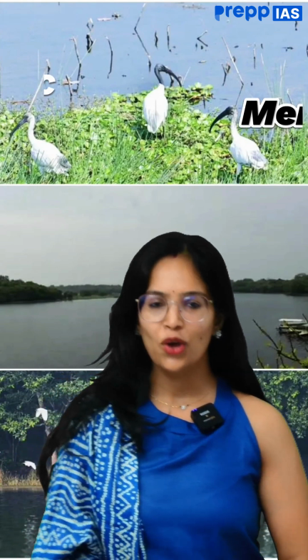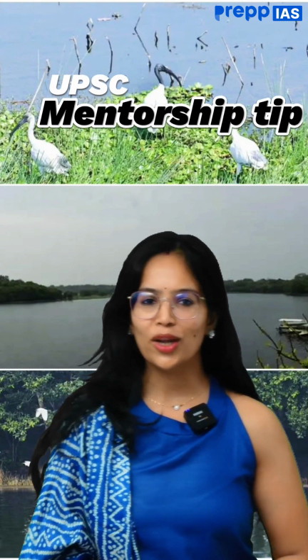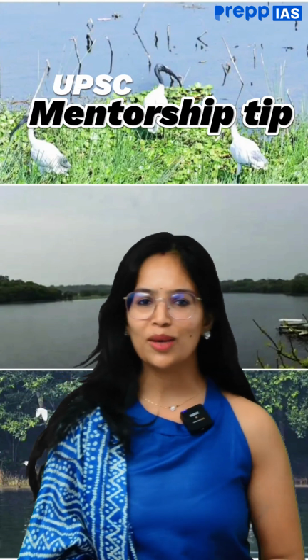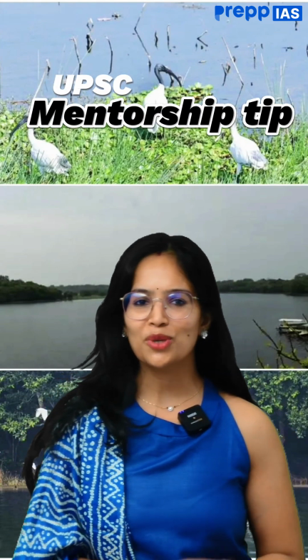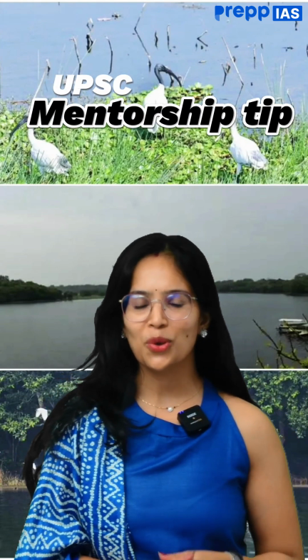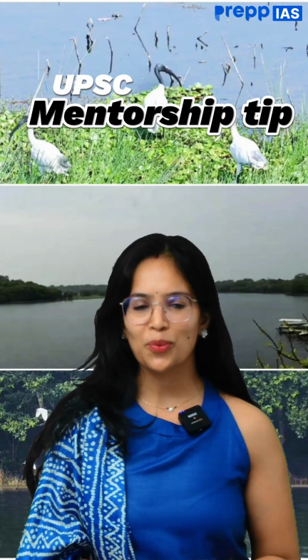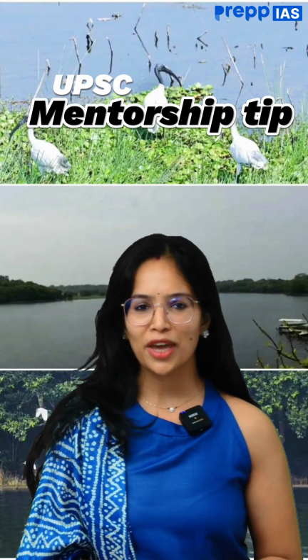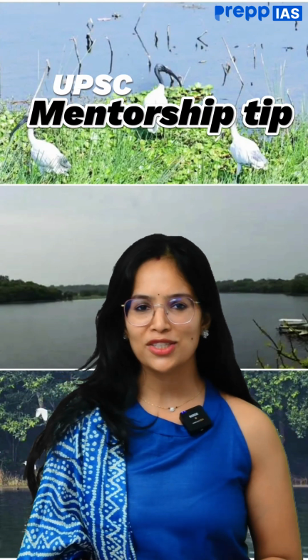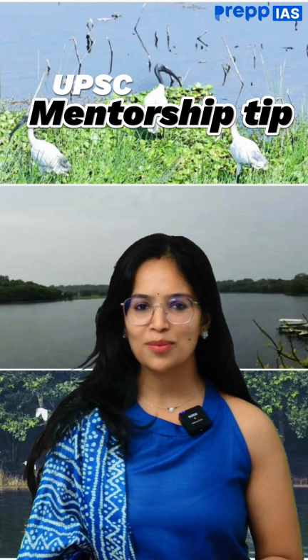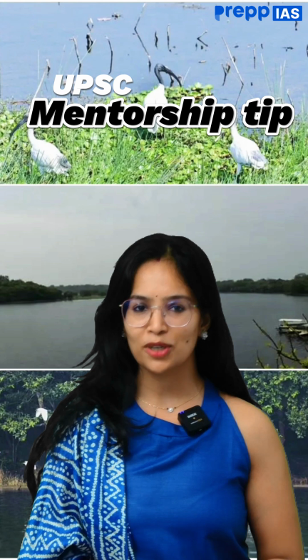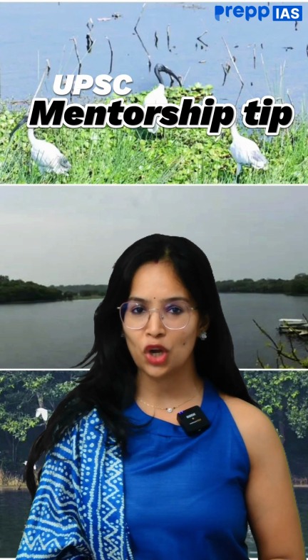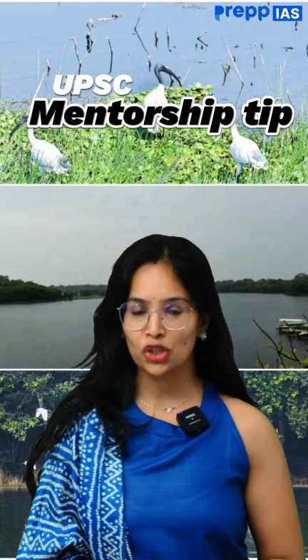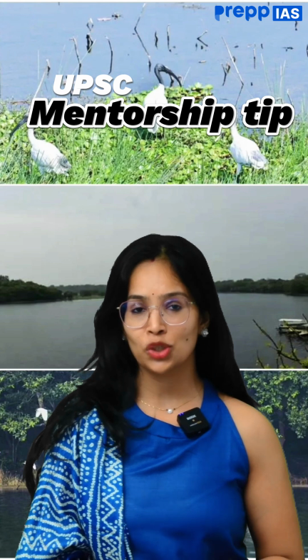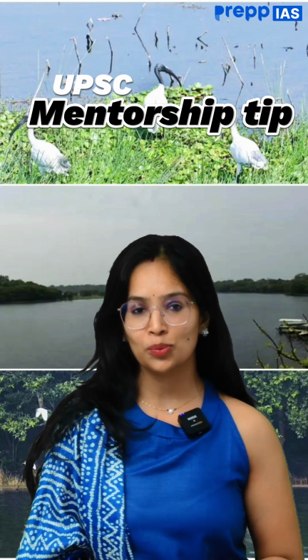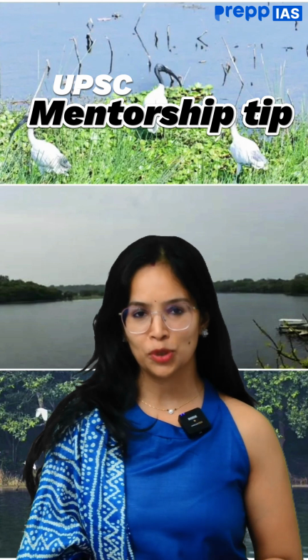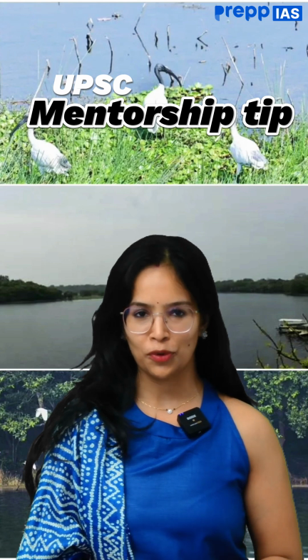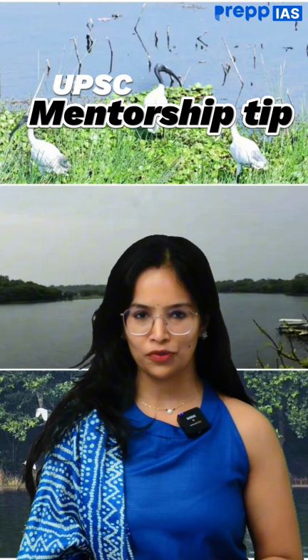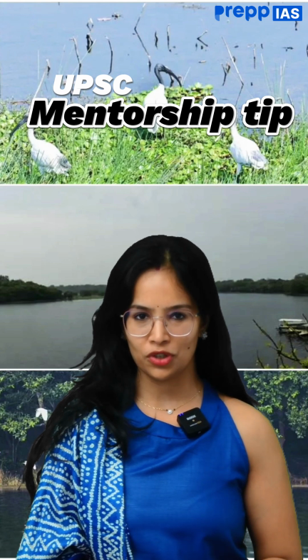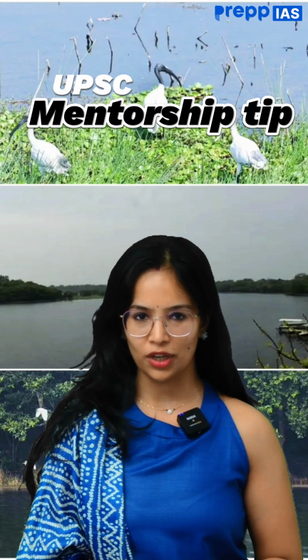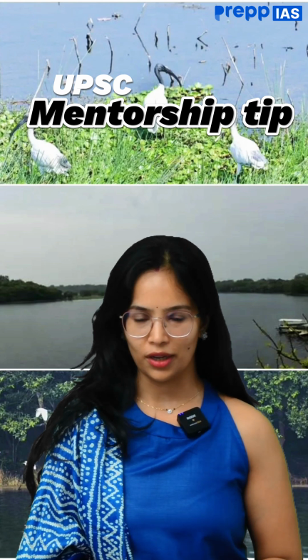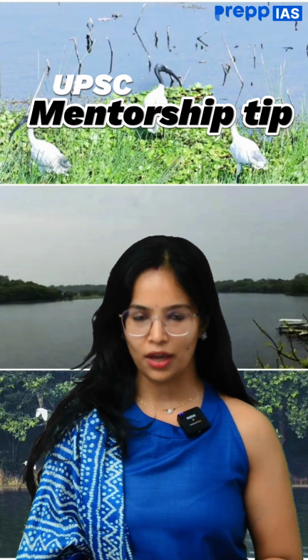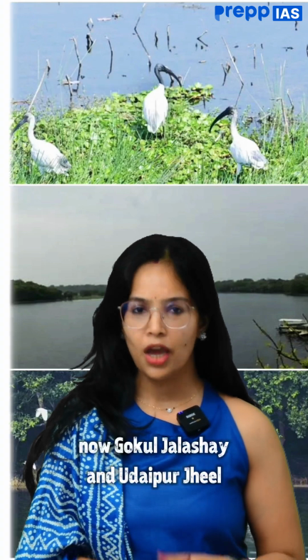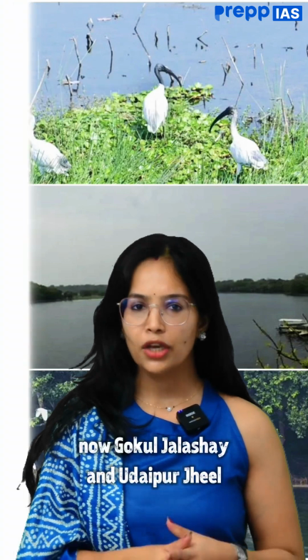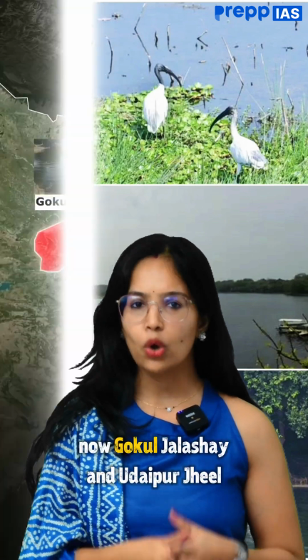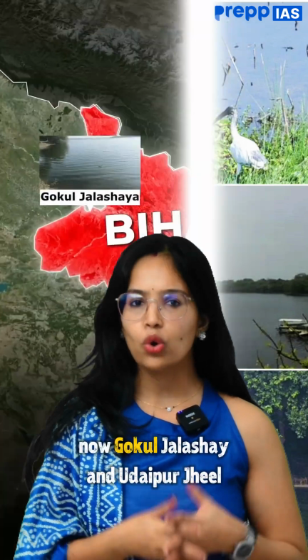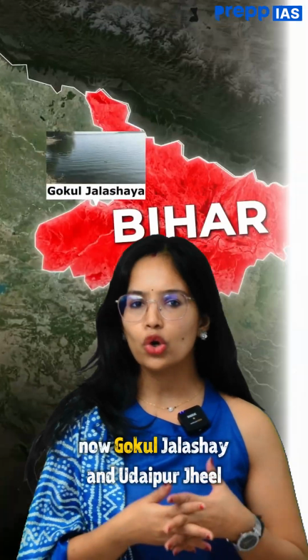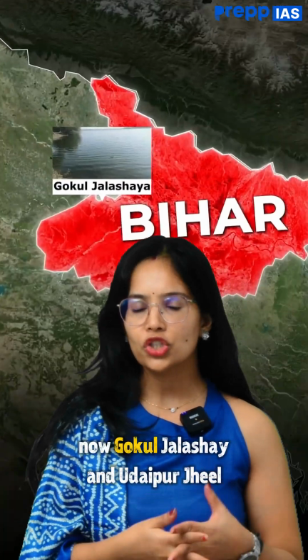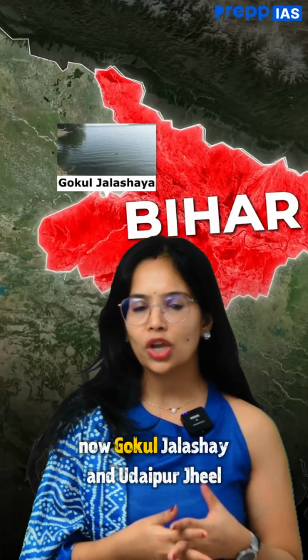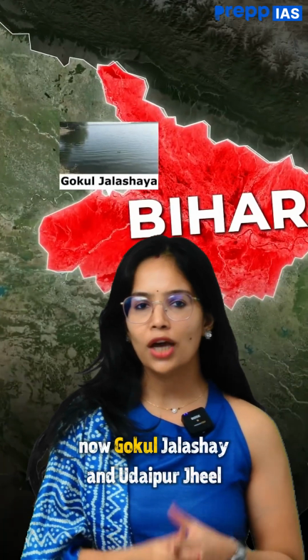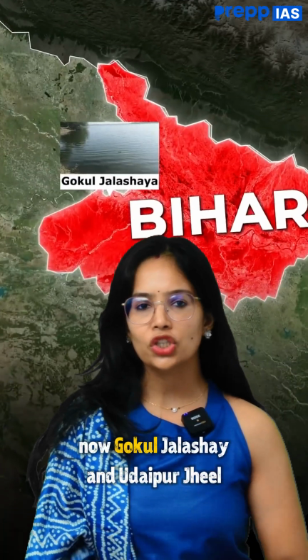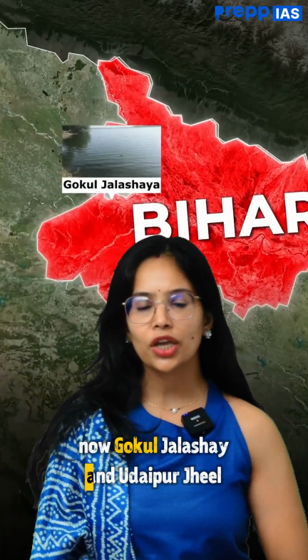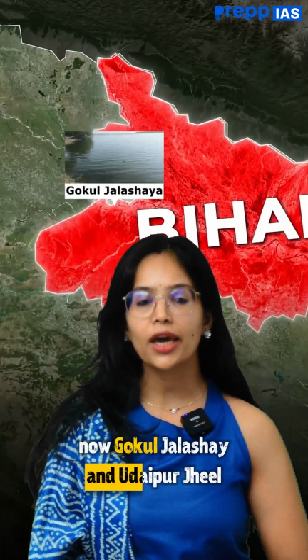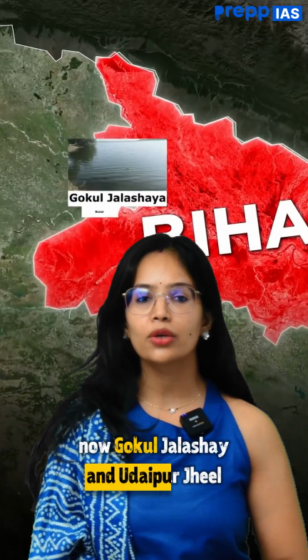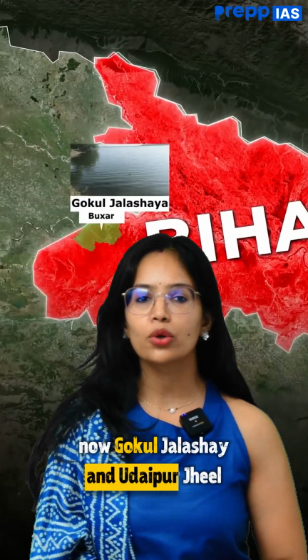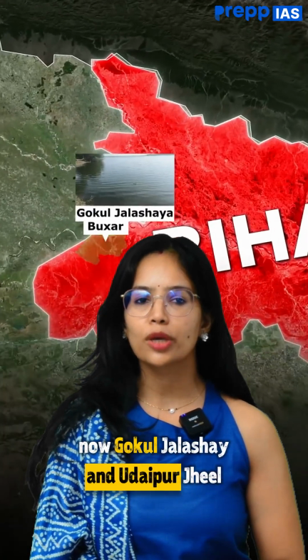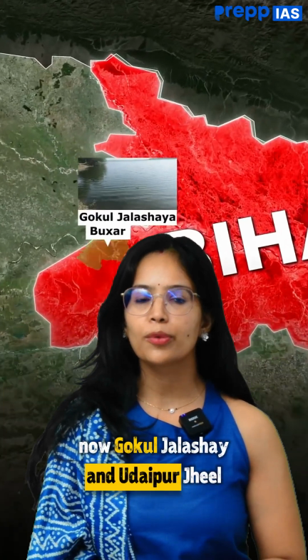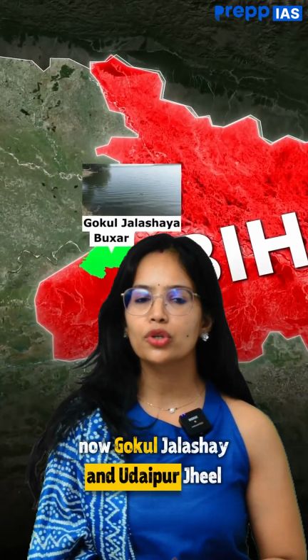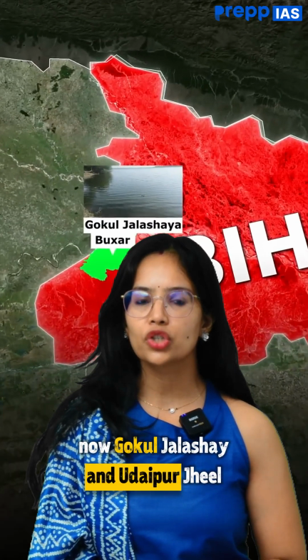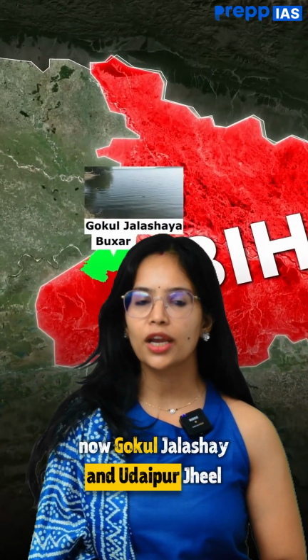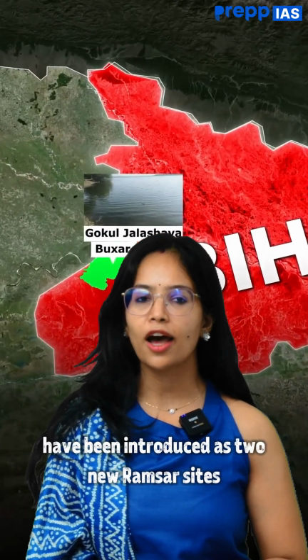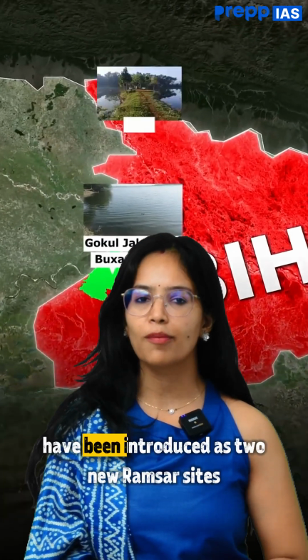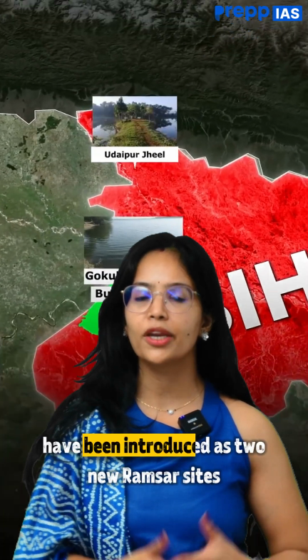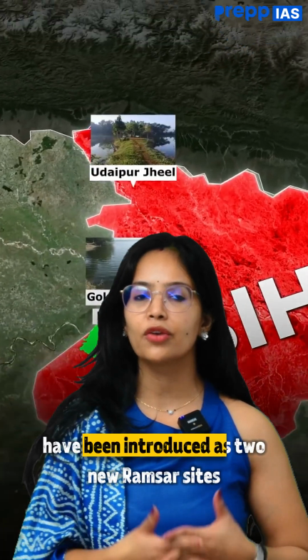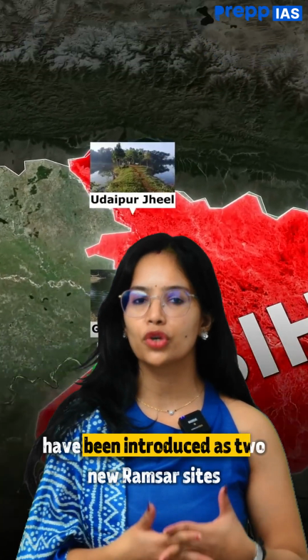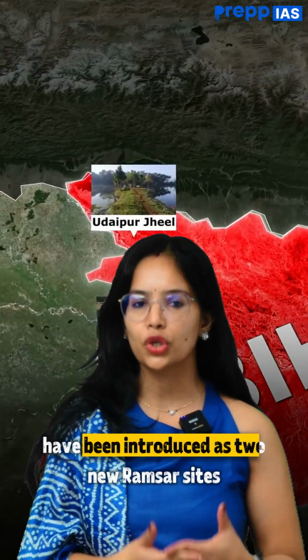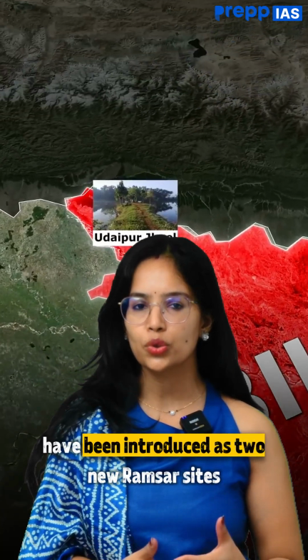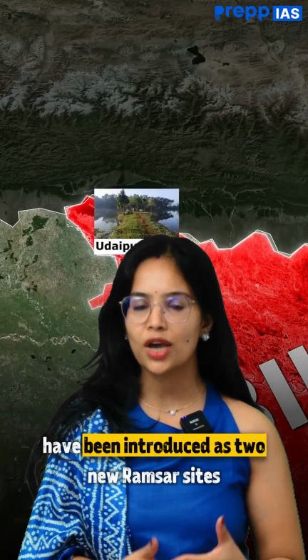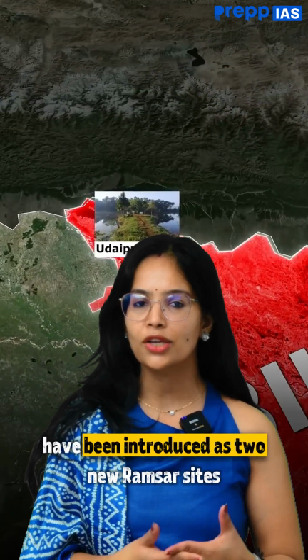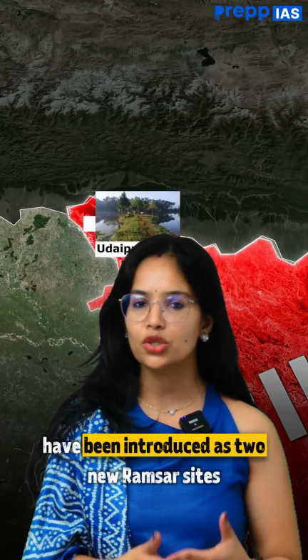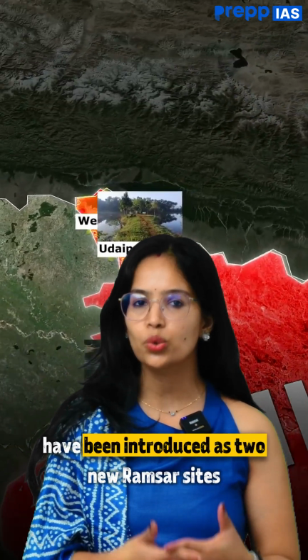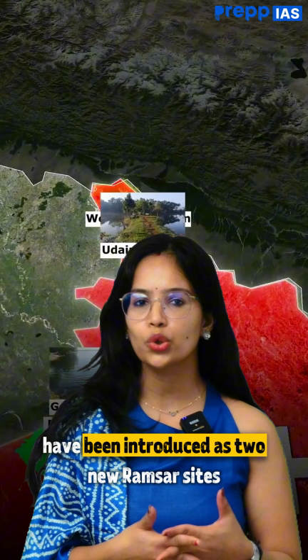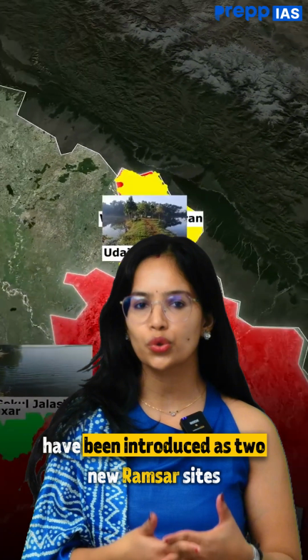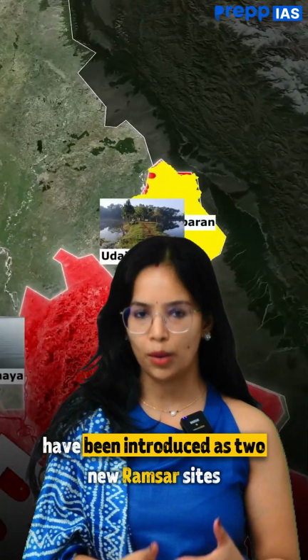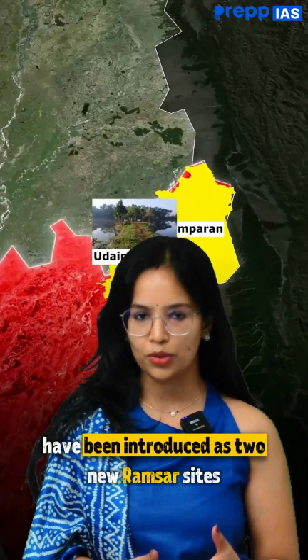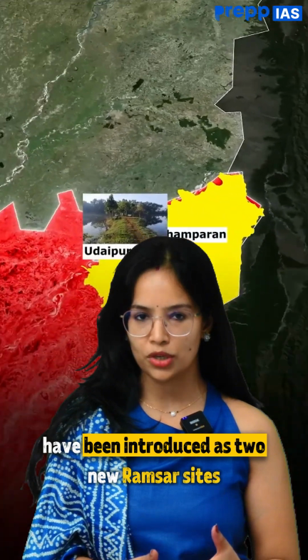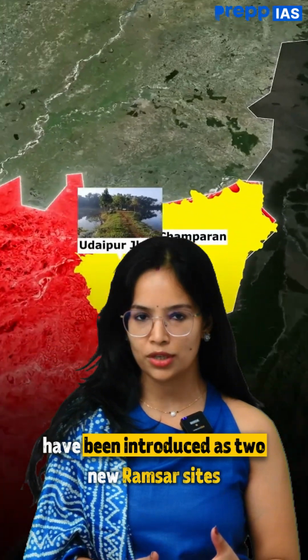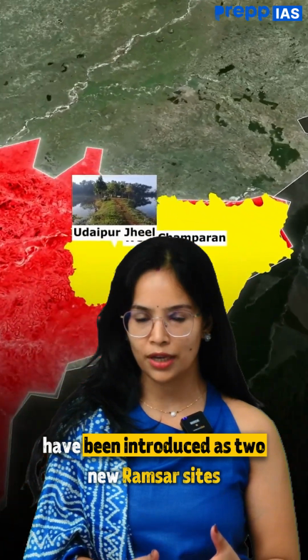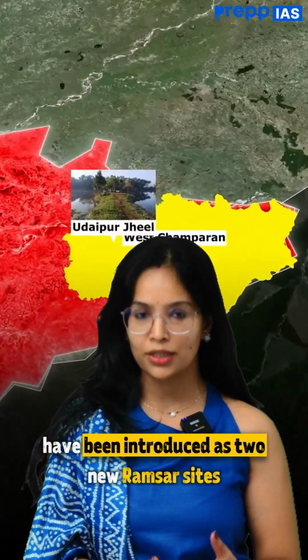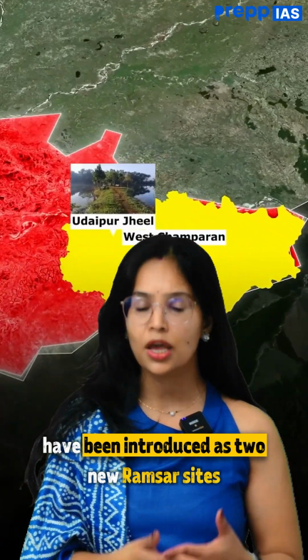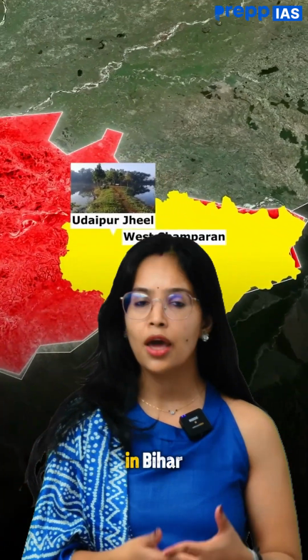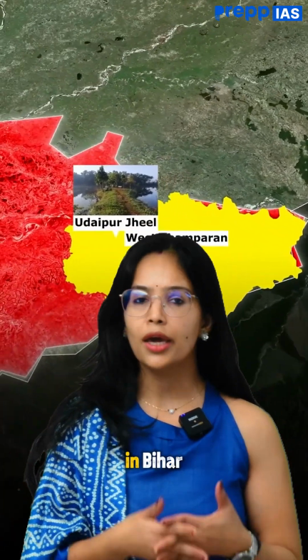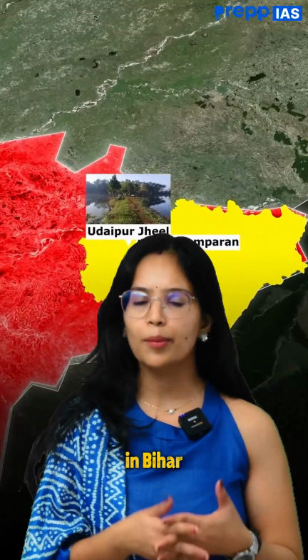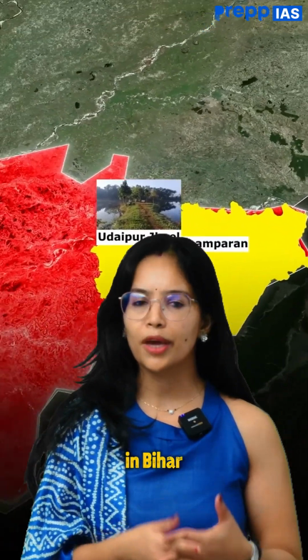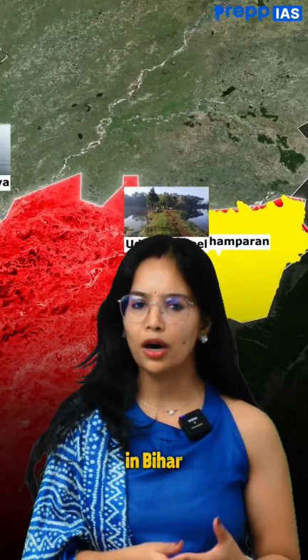Welcome to UPSC Mentorship, tip of the day. Gokul Jalashai and Udhepur Jil have been introduced as two new Ramsar sites in Bihar.